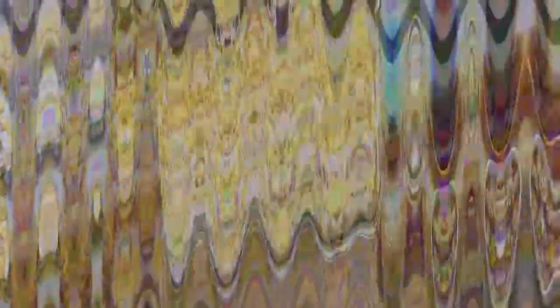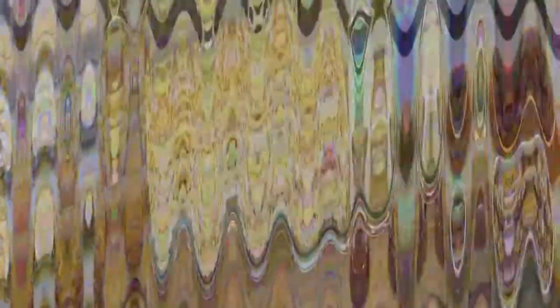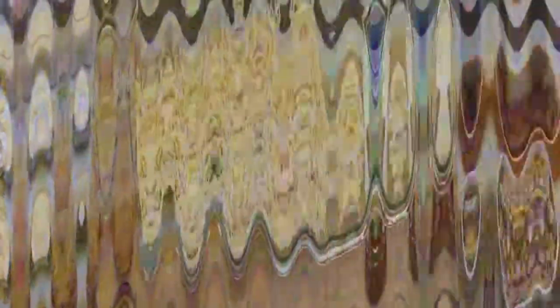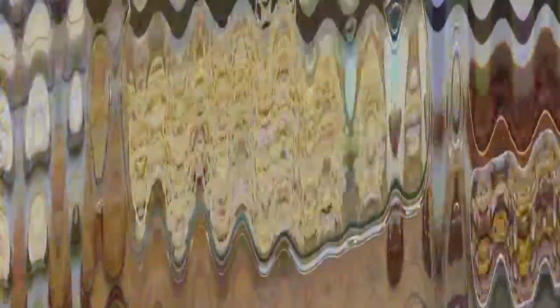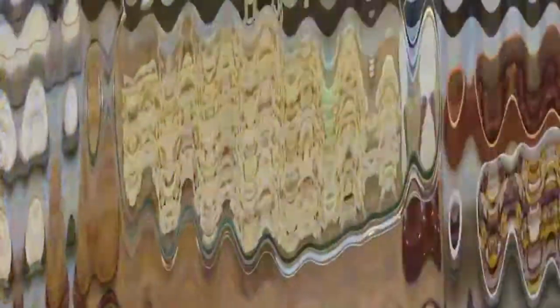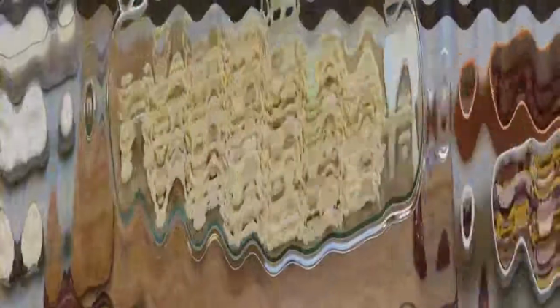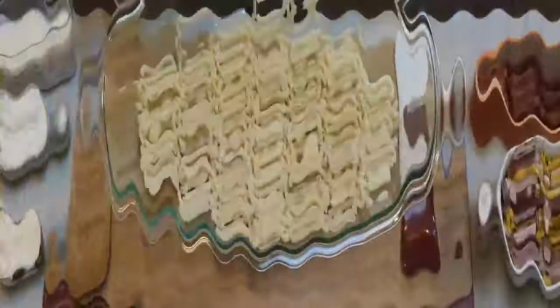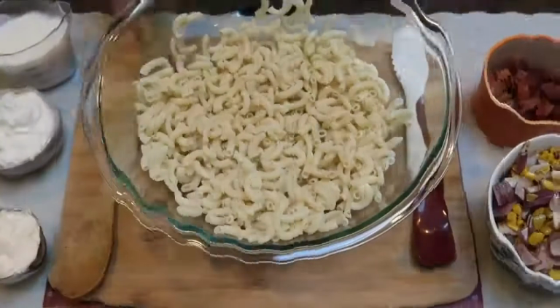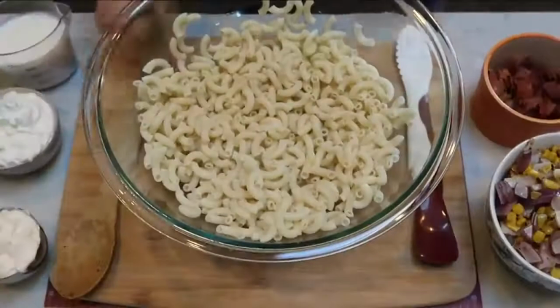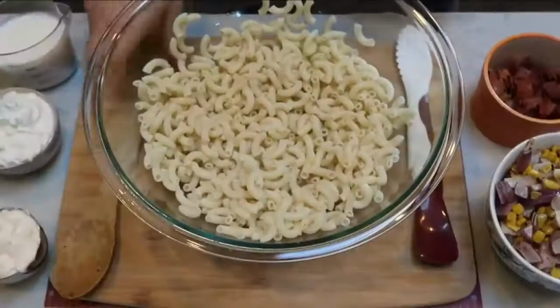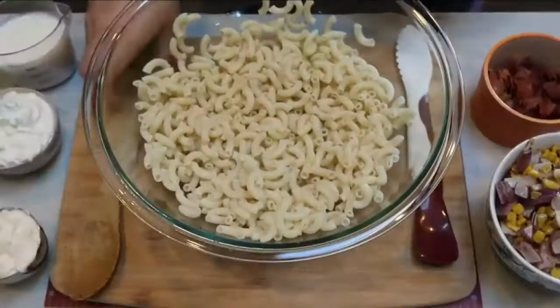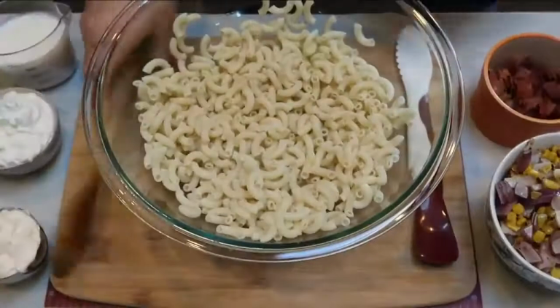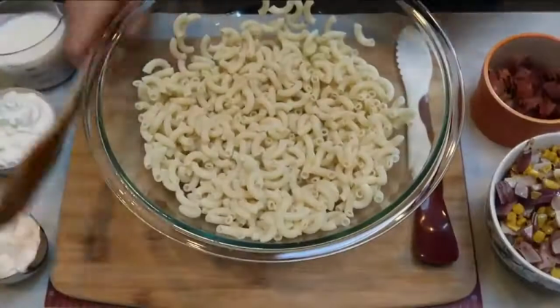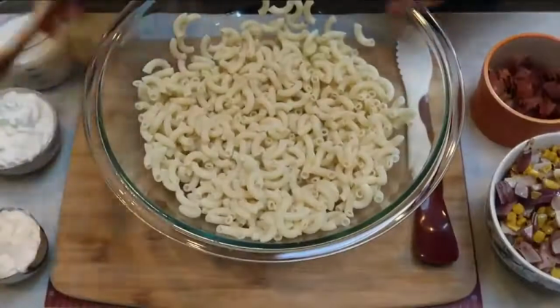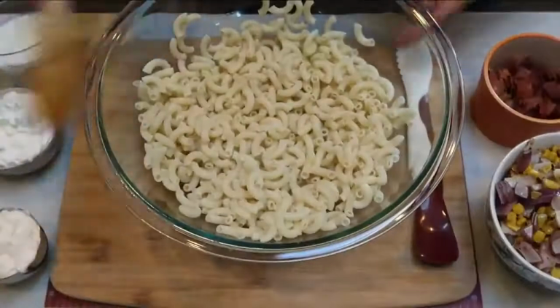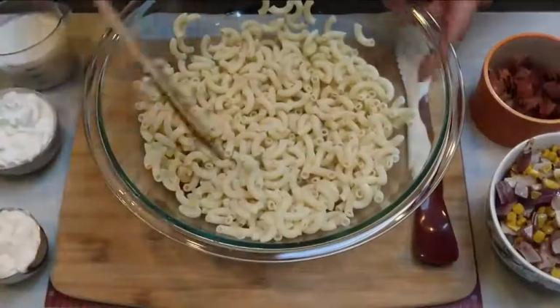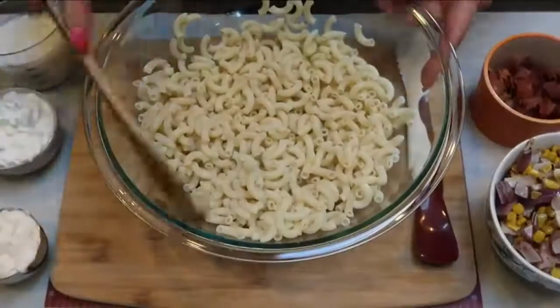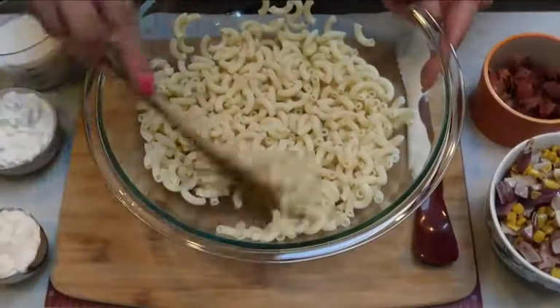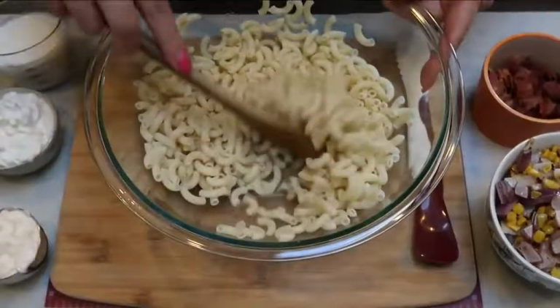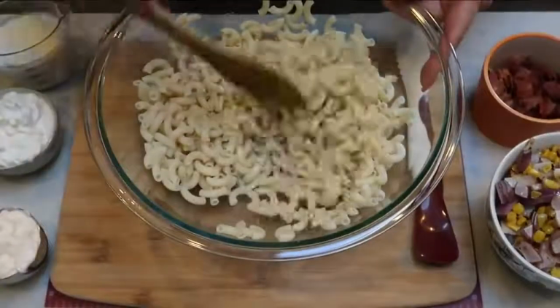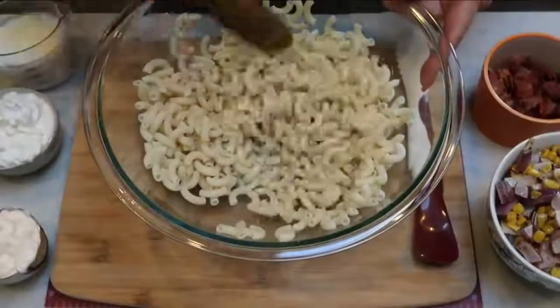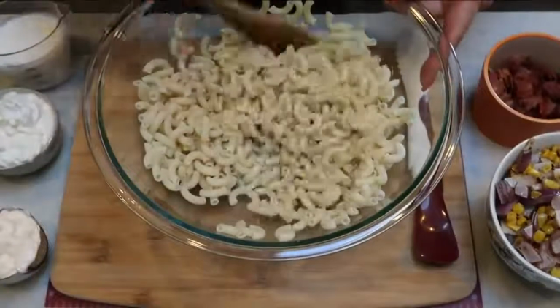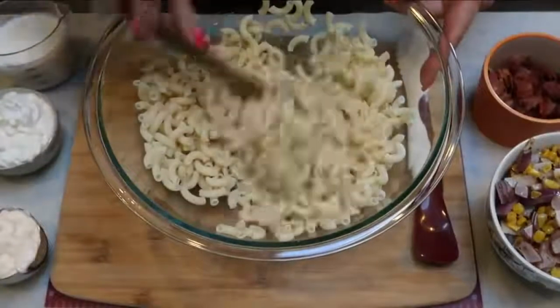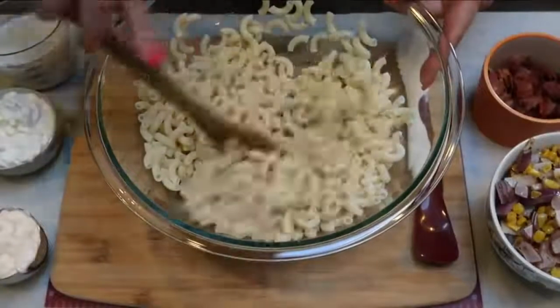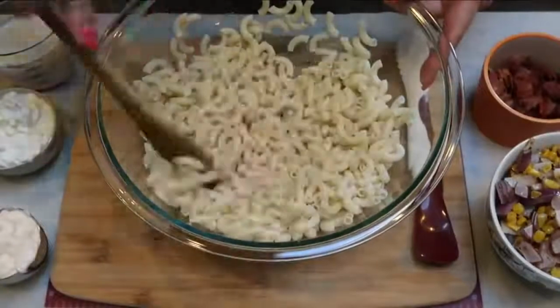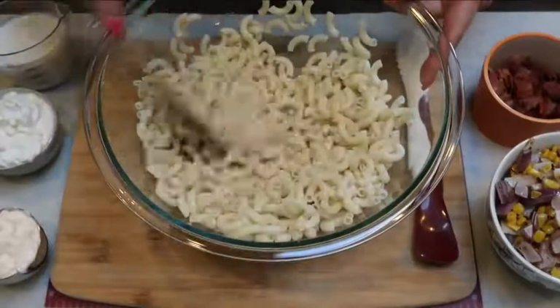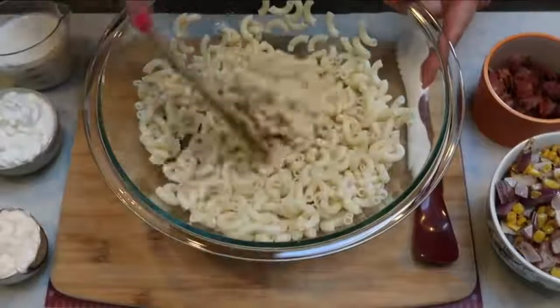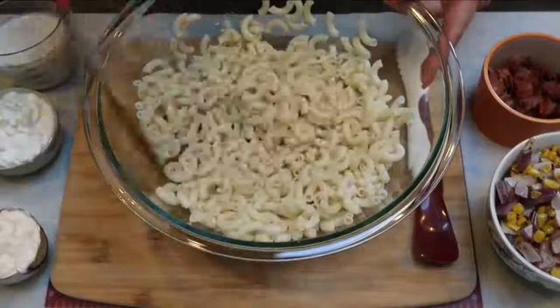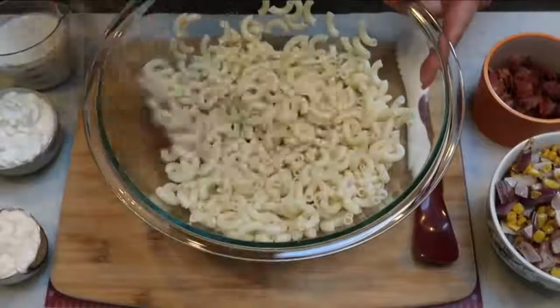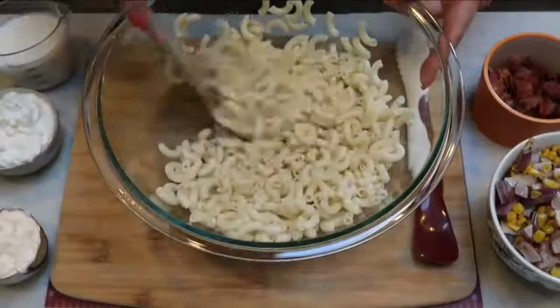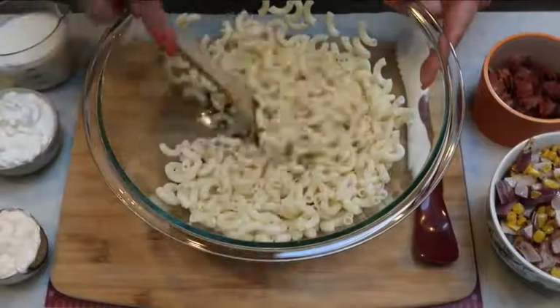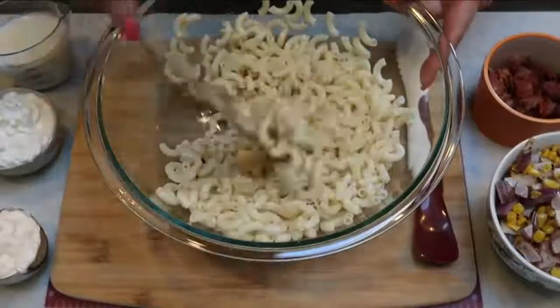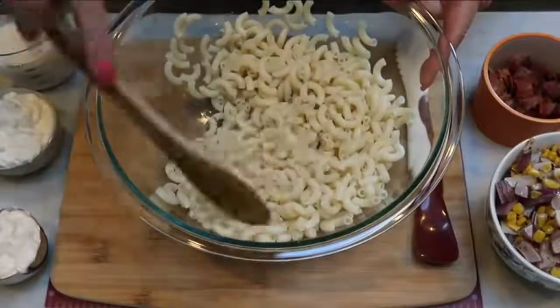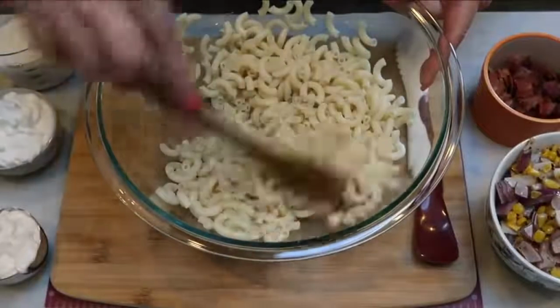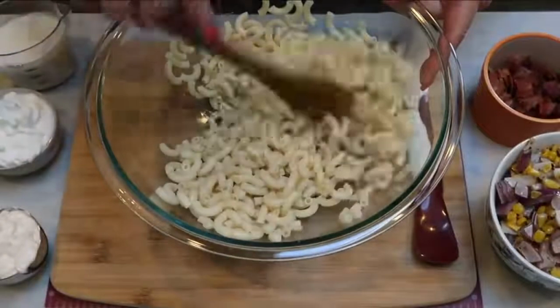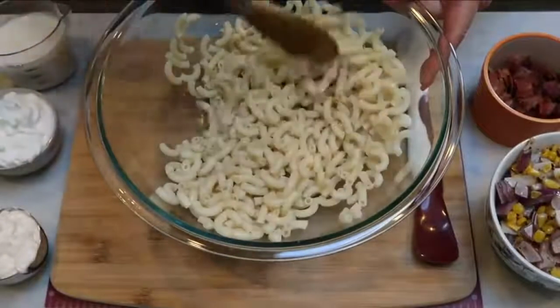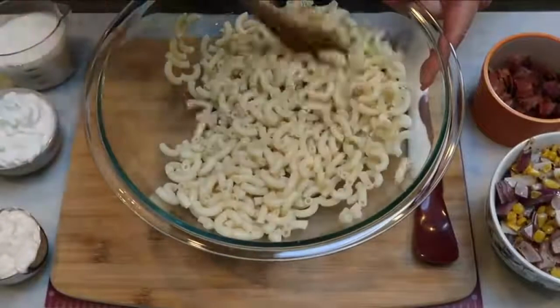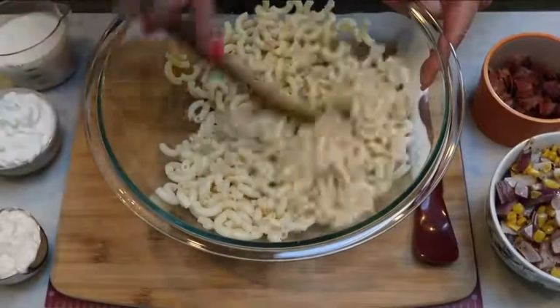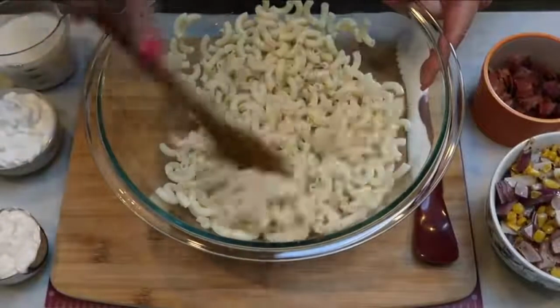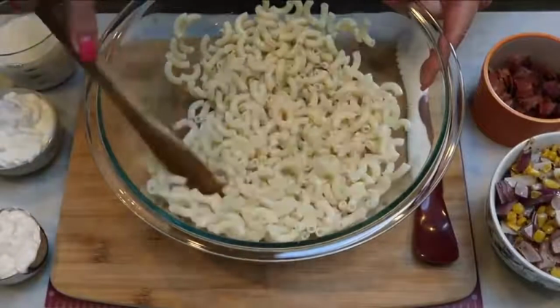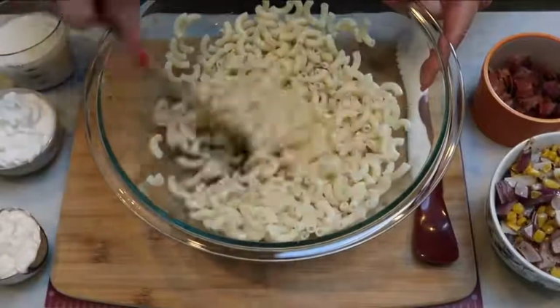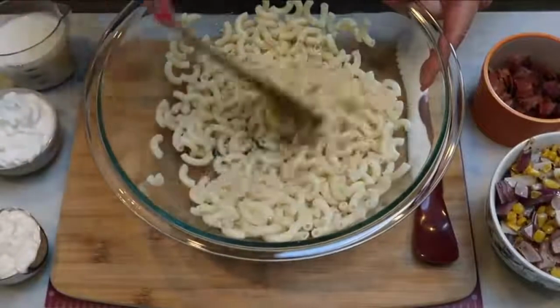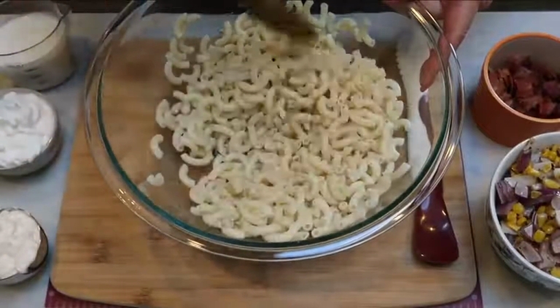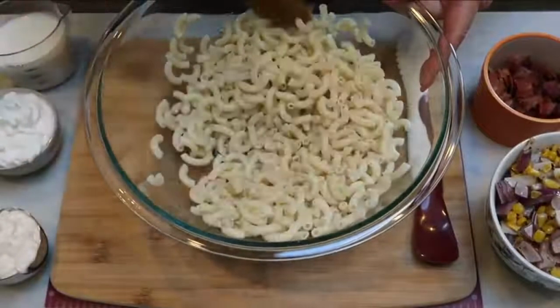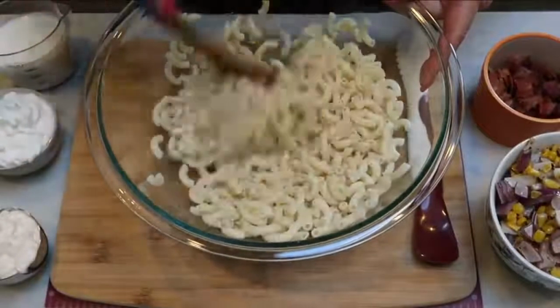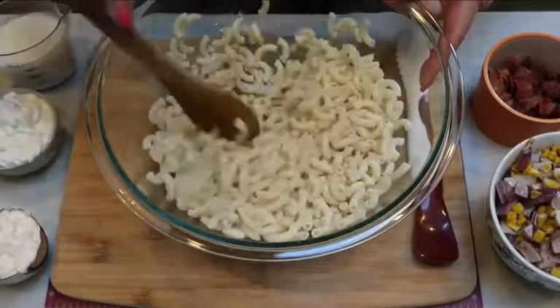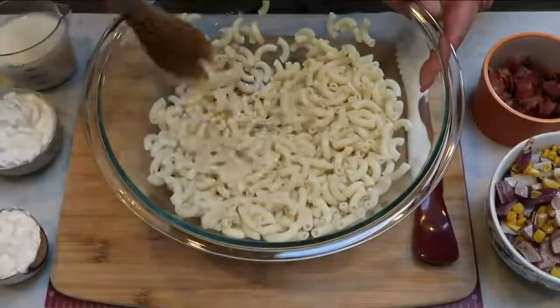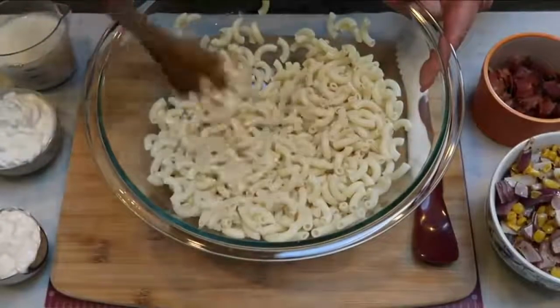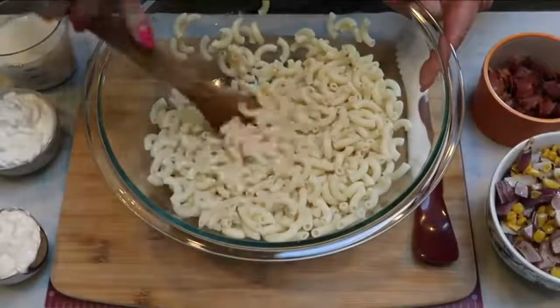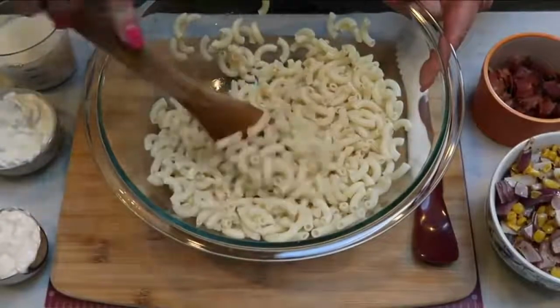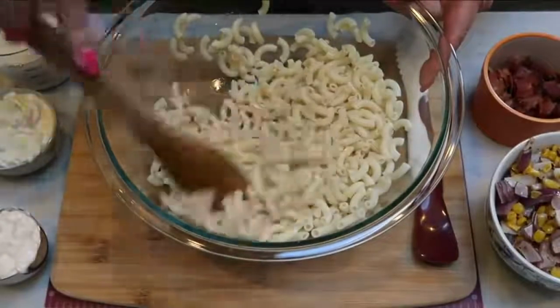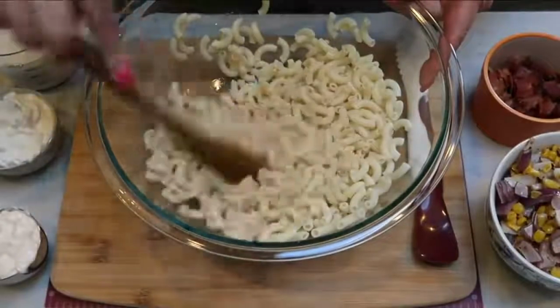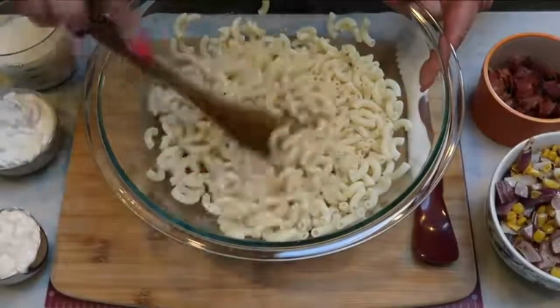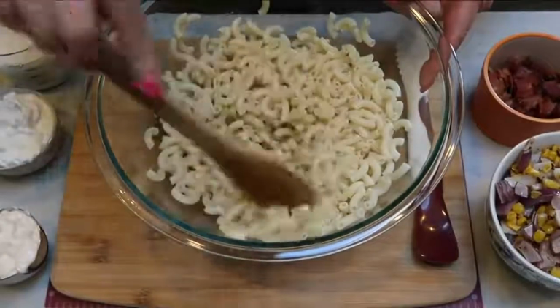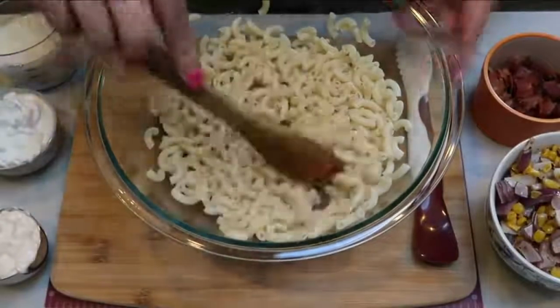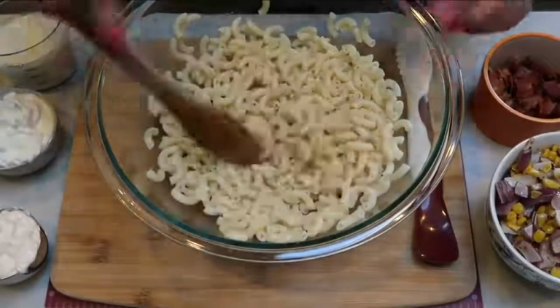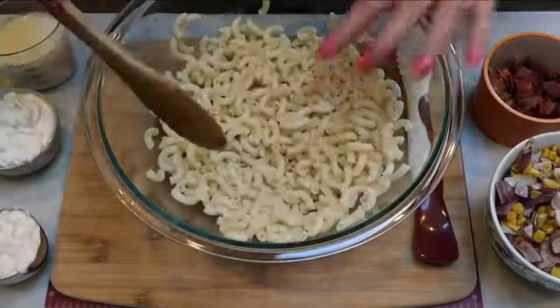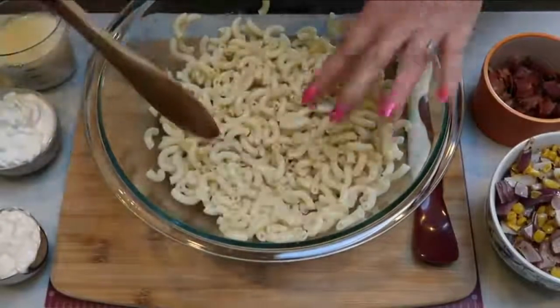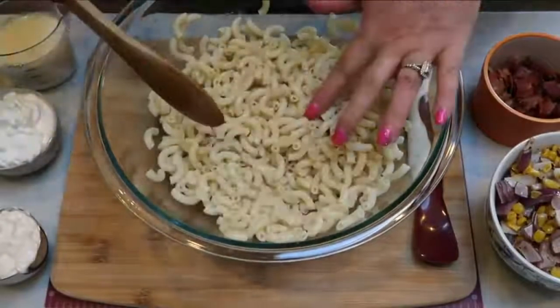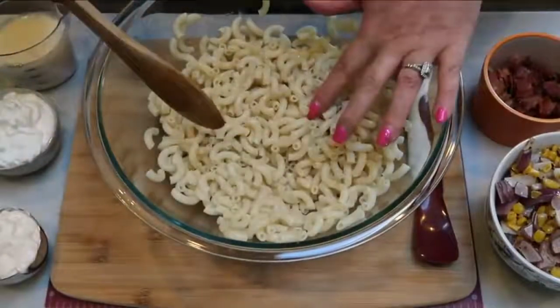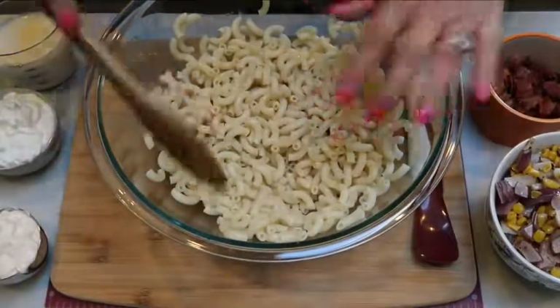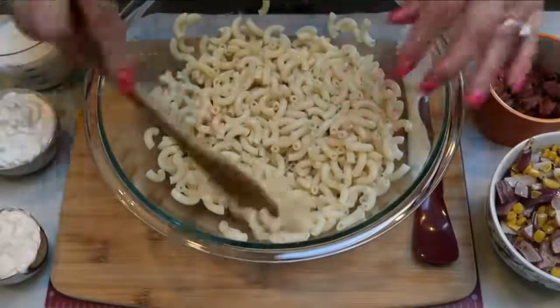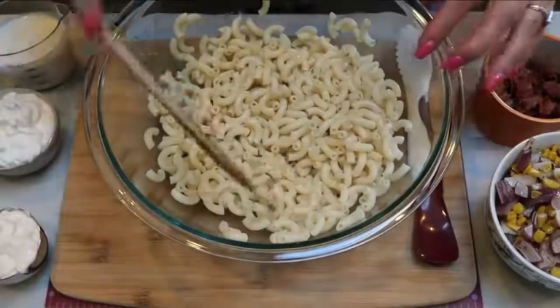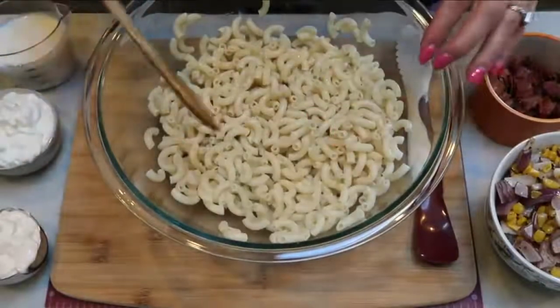We are ready to assemble our pasta. I made sure that my pasta was almost all the way dry.